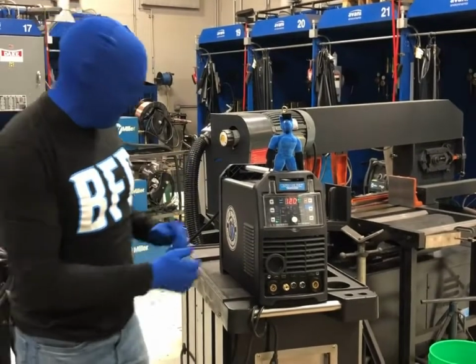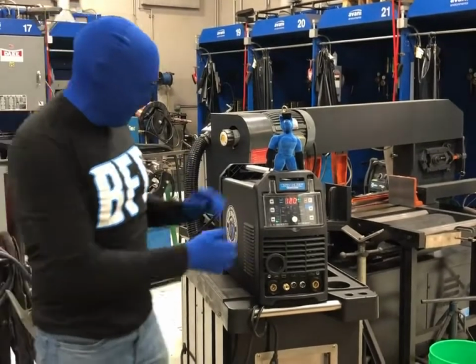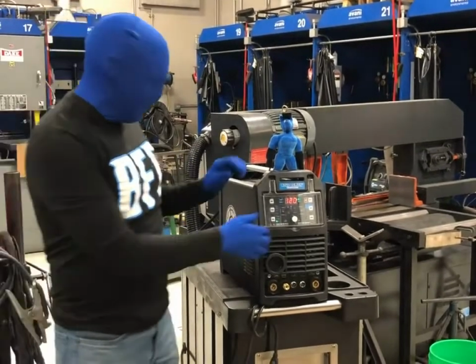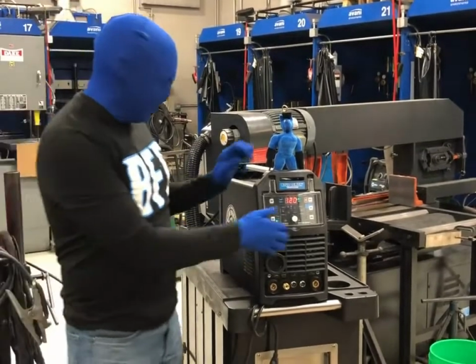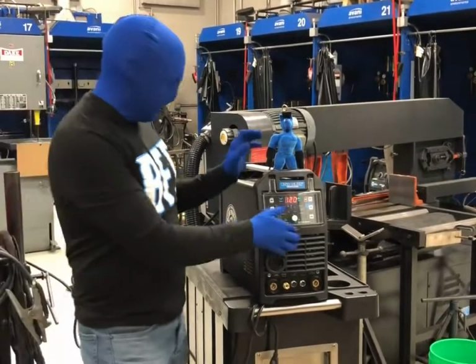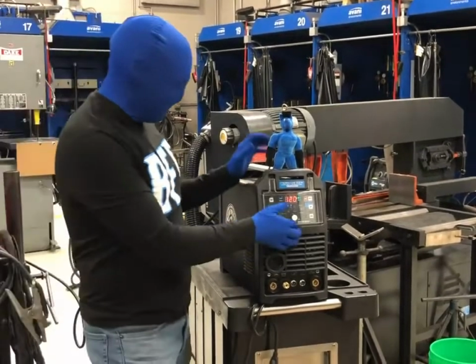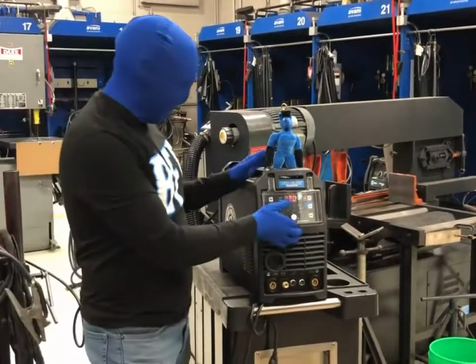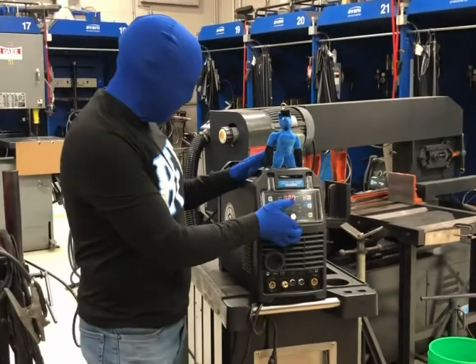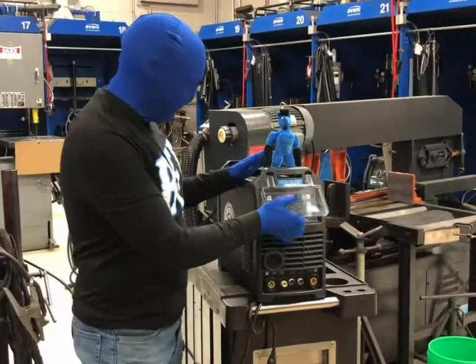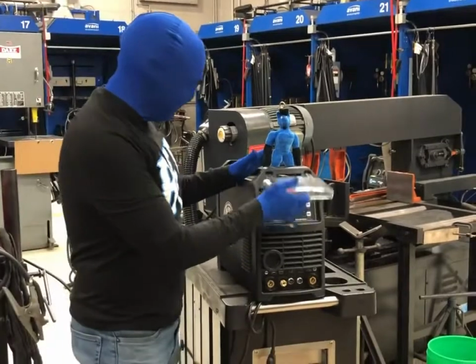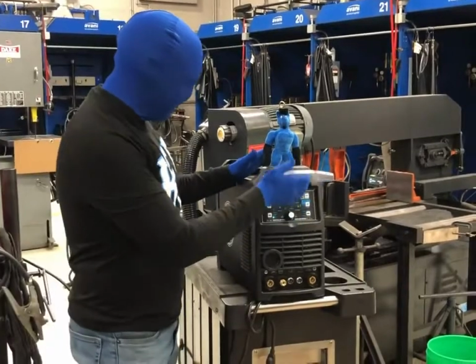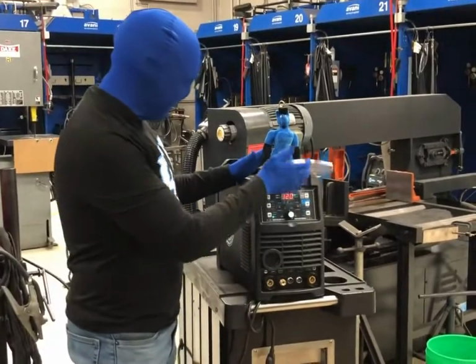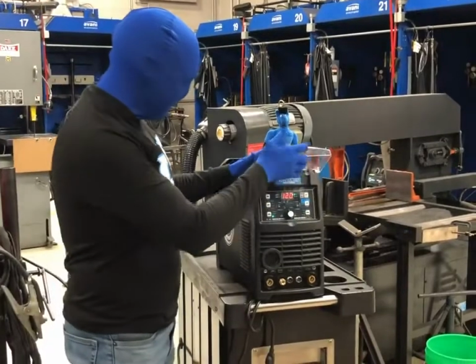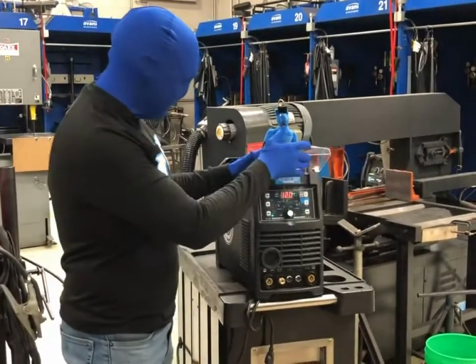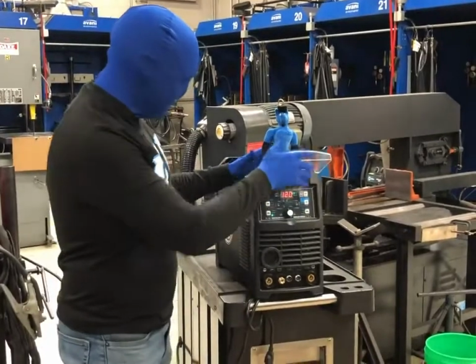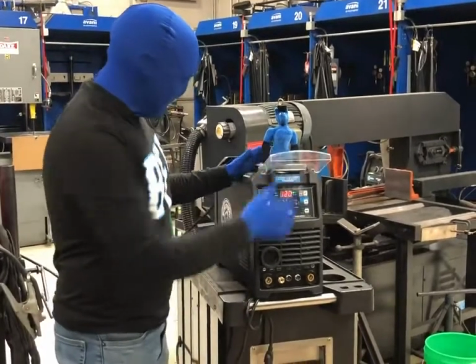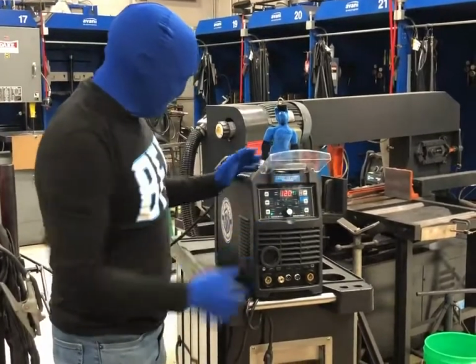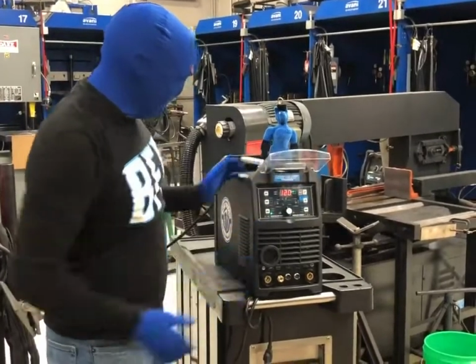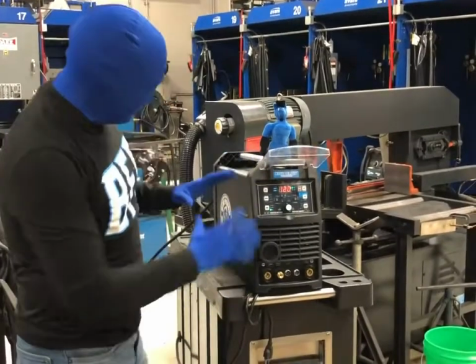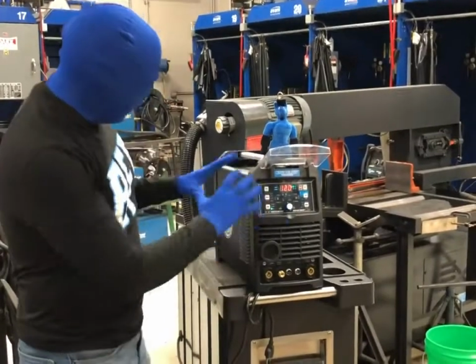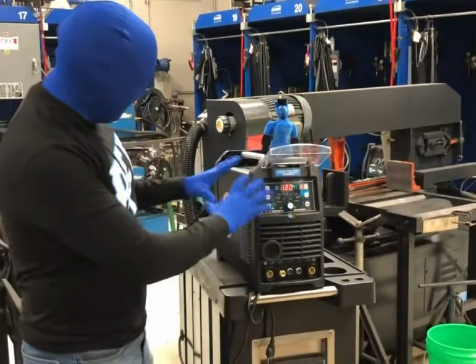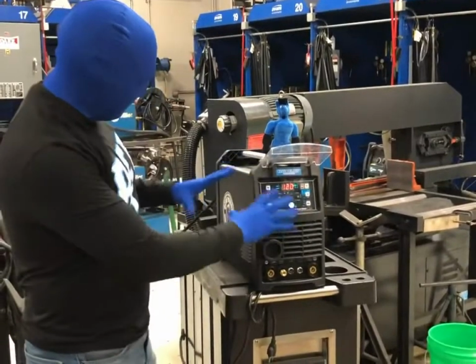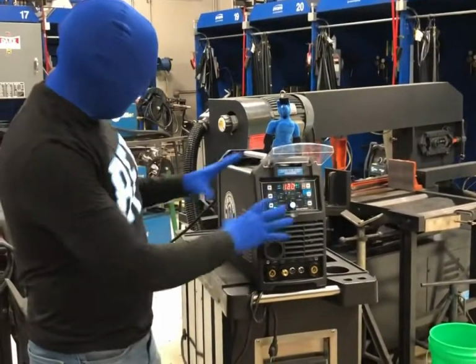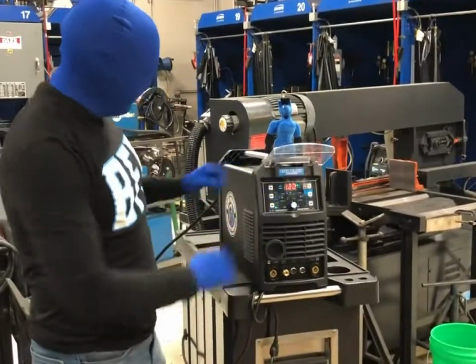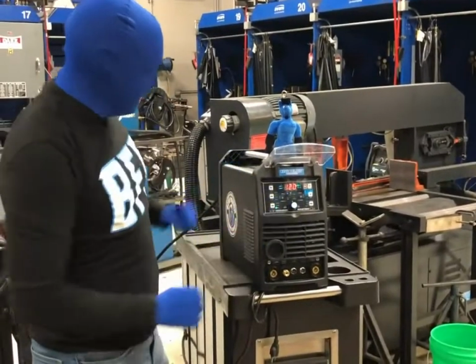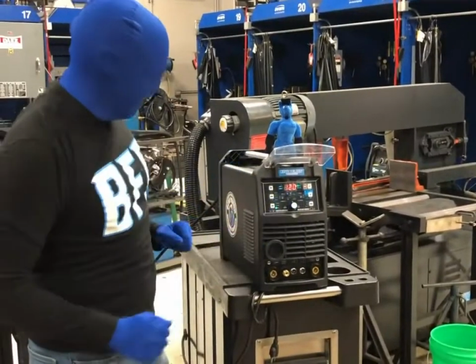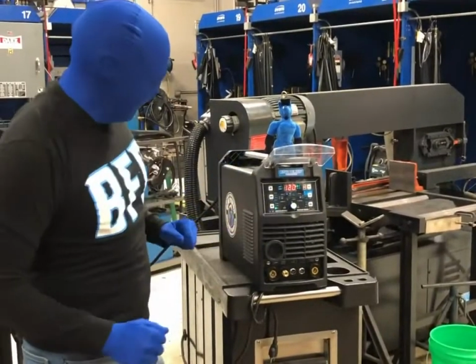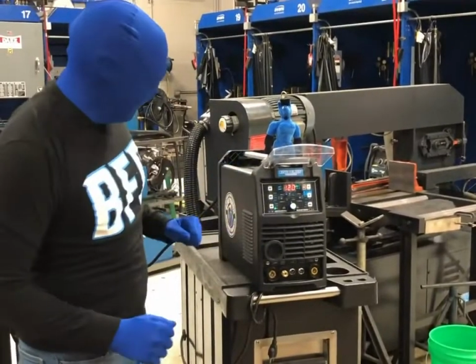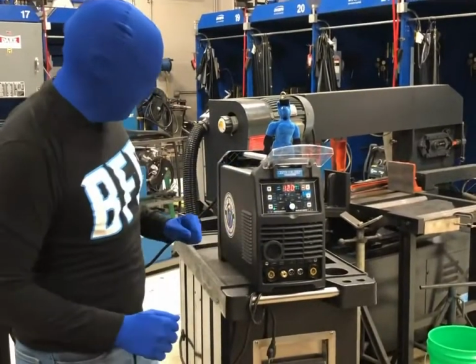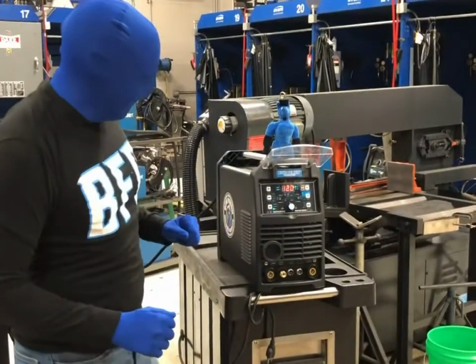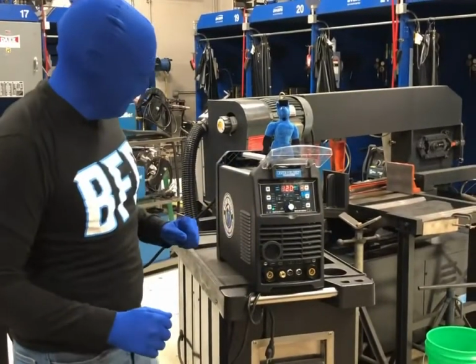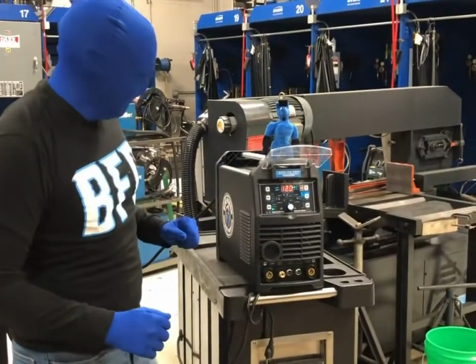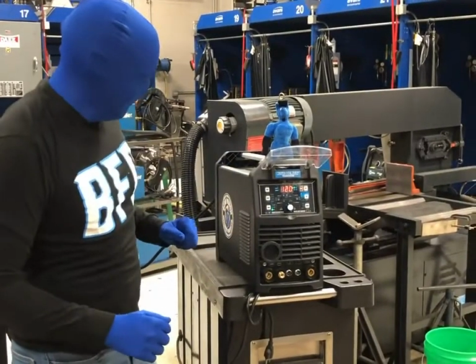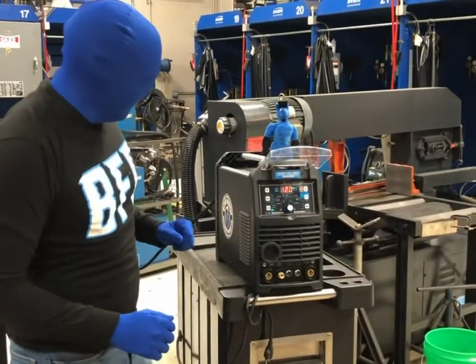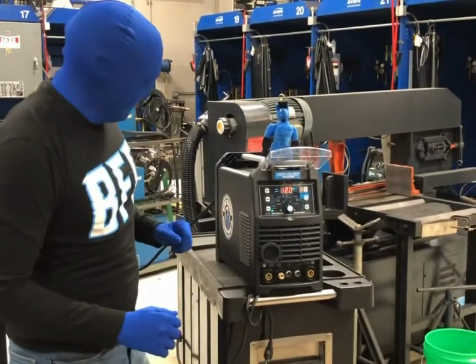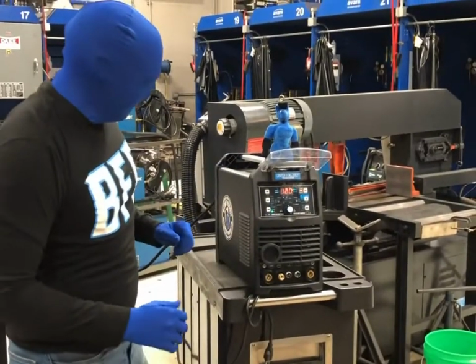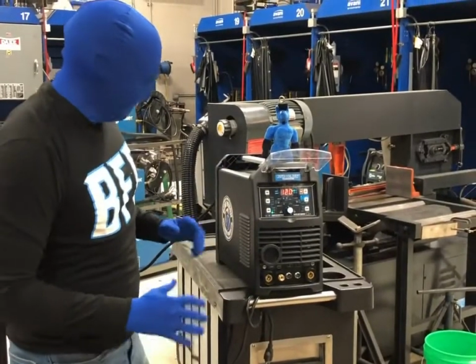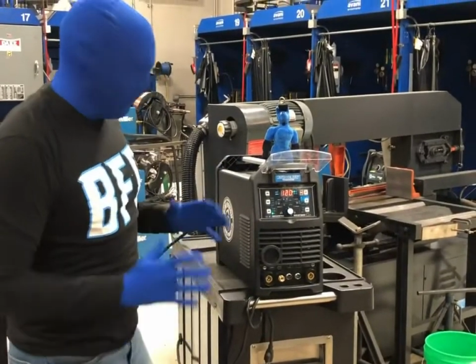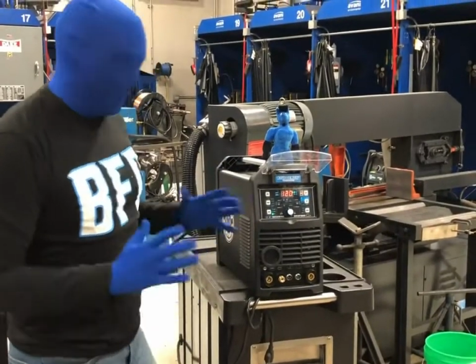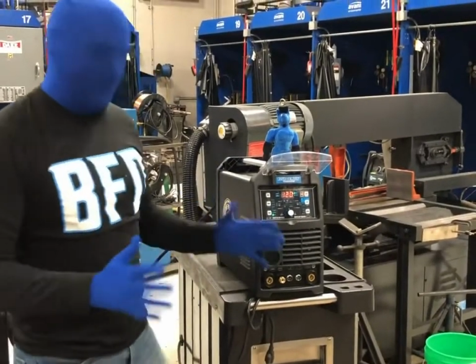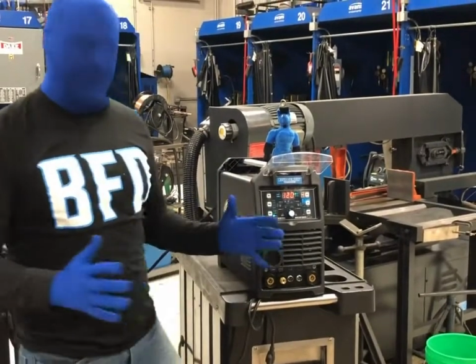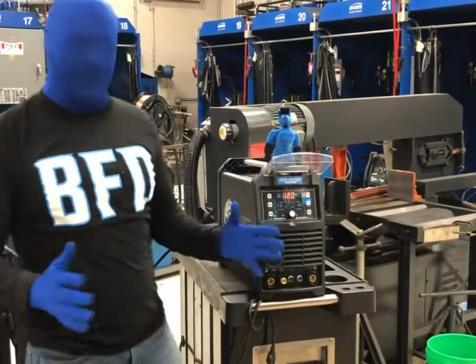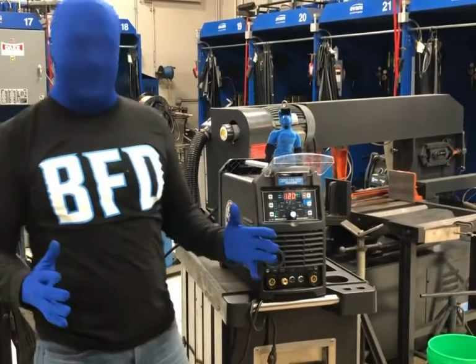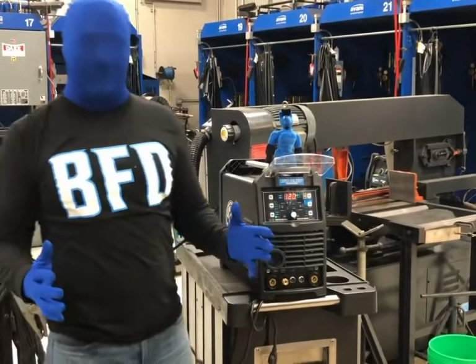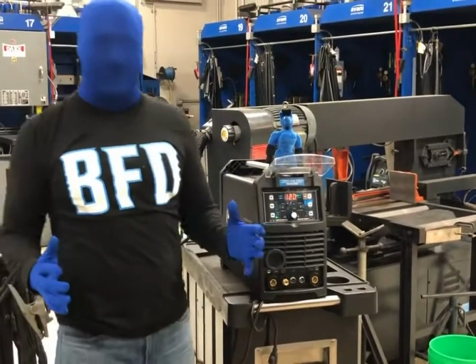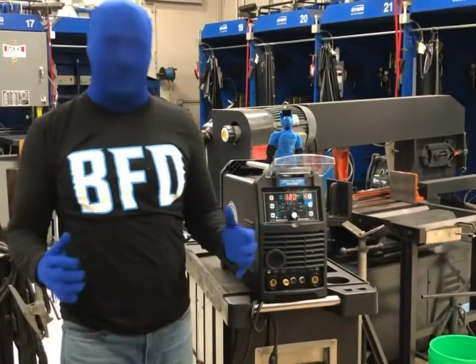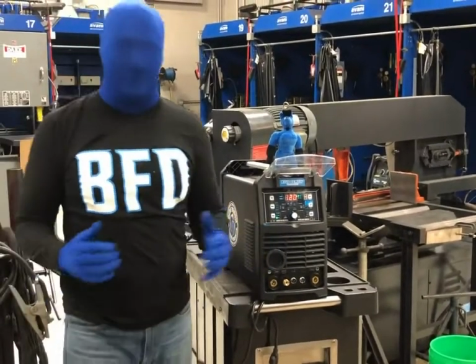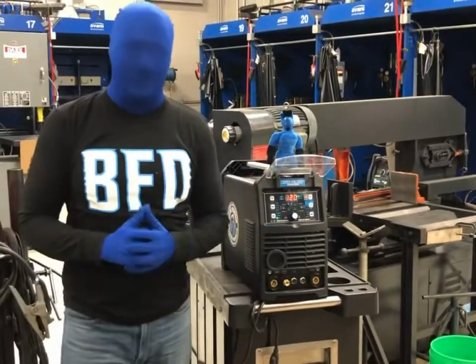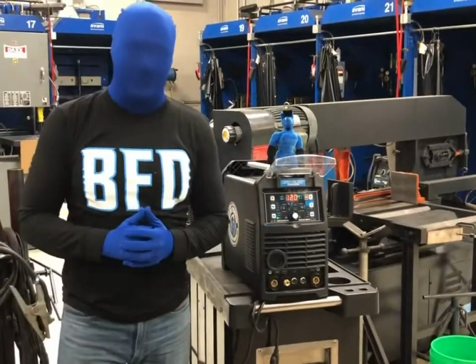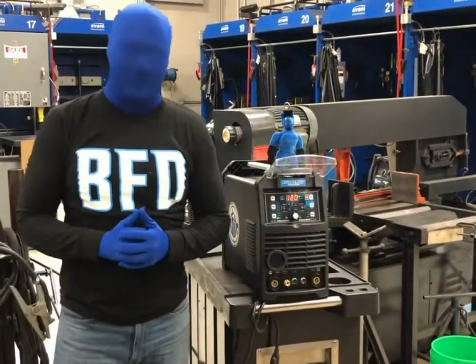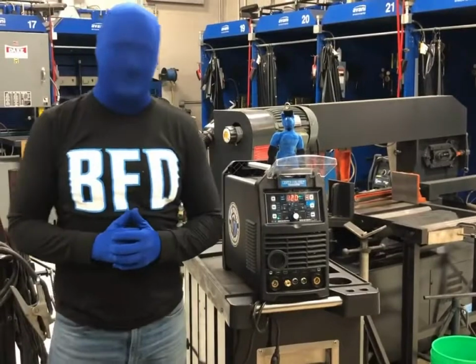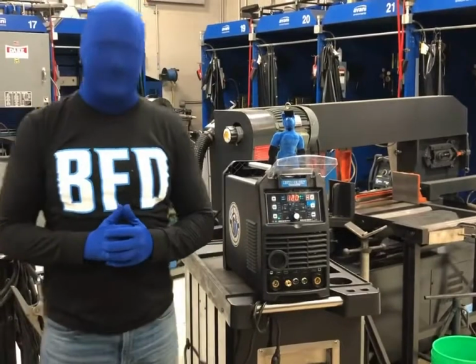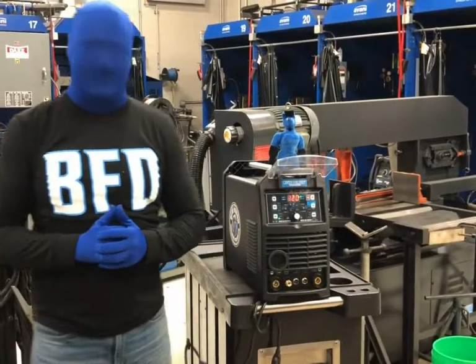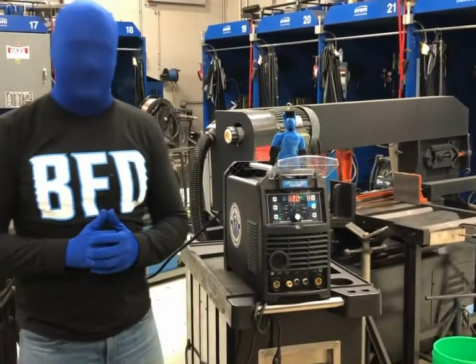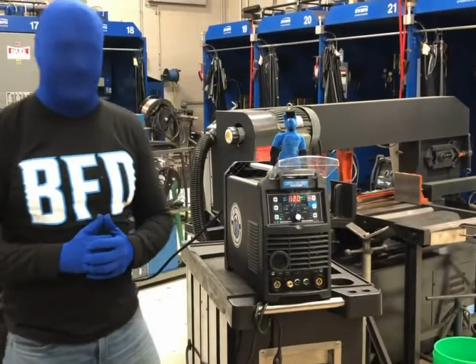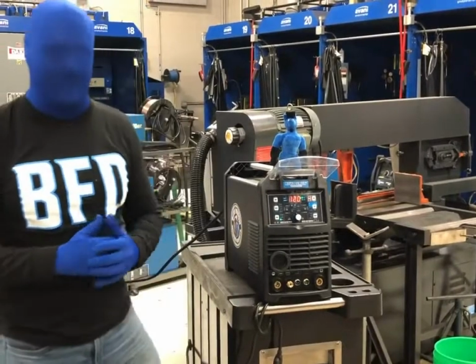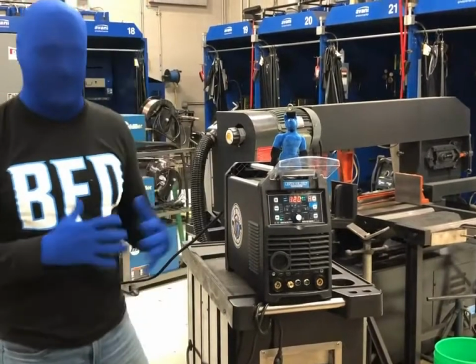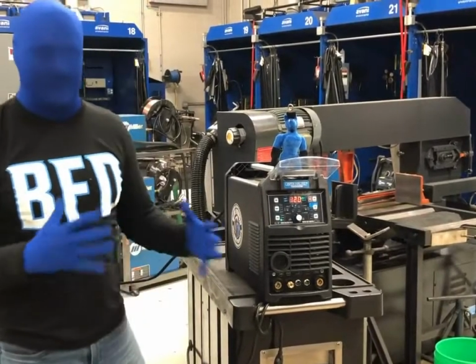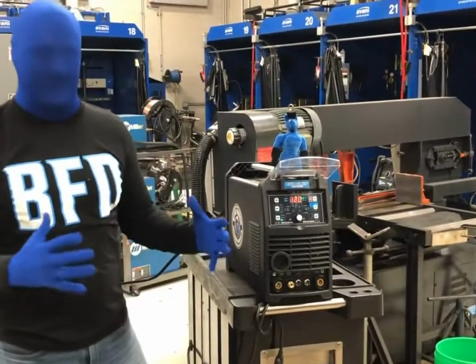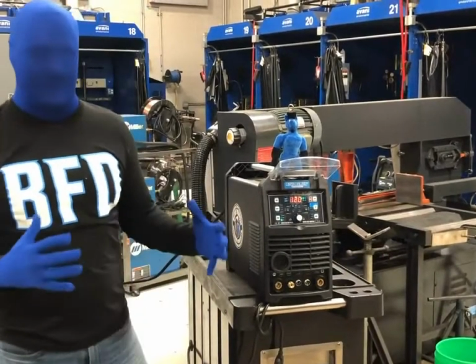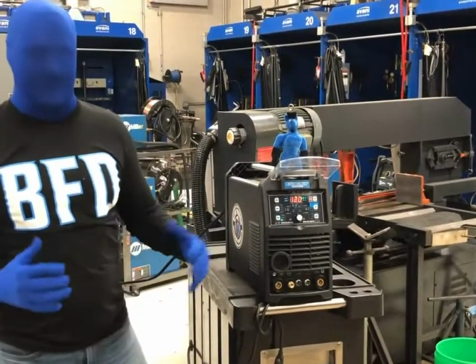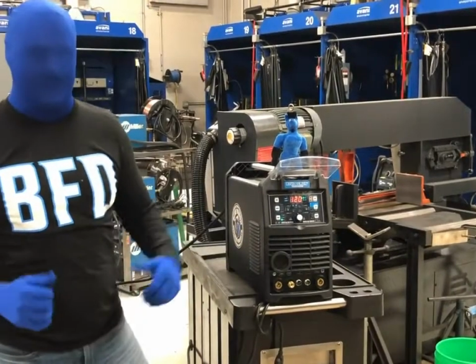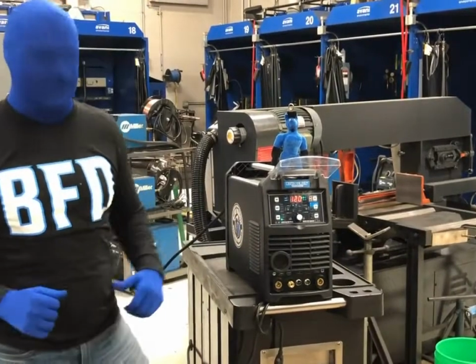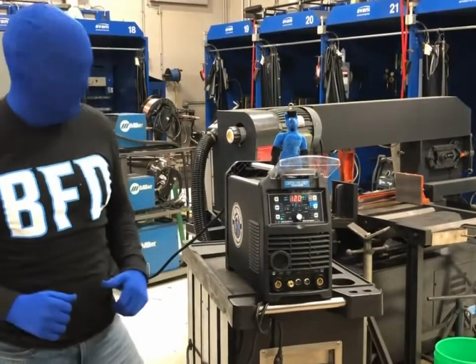Like I mentioned in my first video, there's quite a few settings in there. So we're going to go ahead and go through those settings and how you set up the machine.